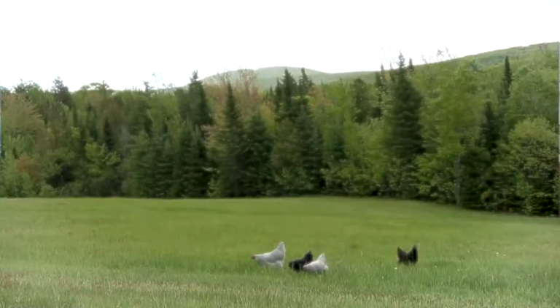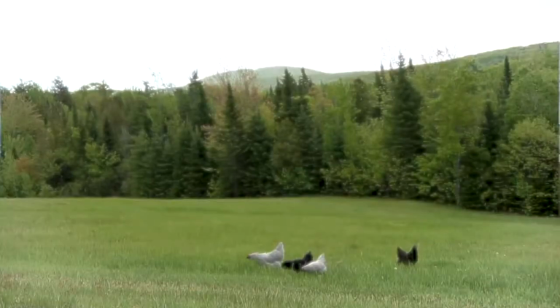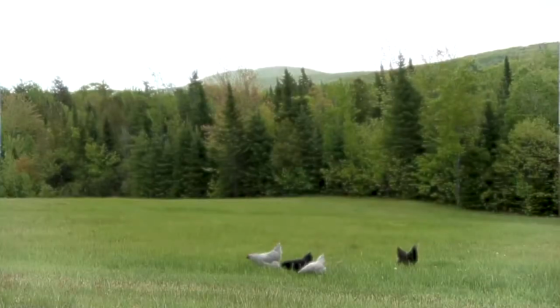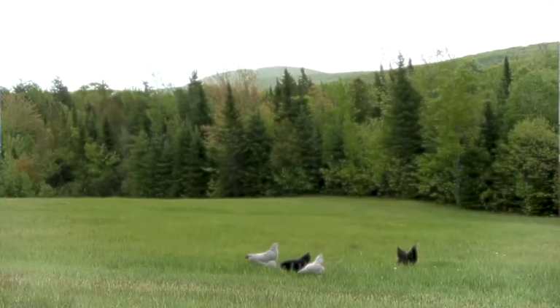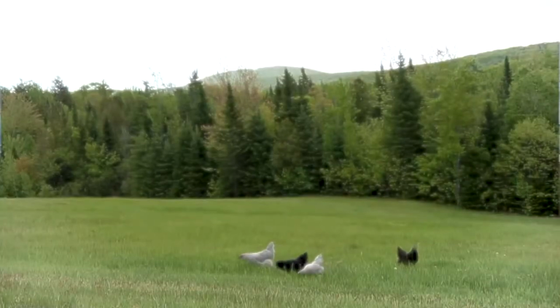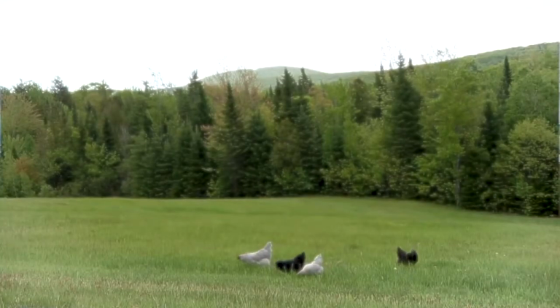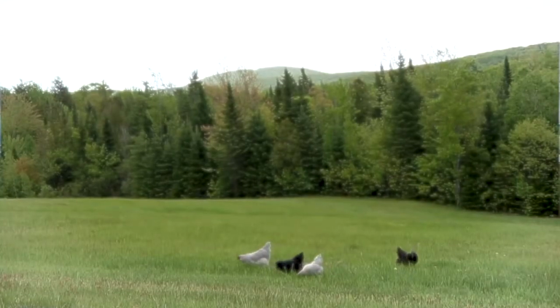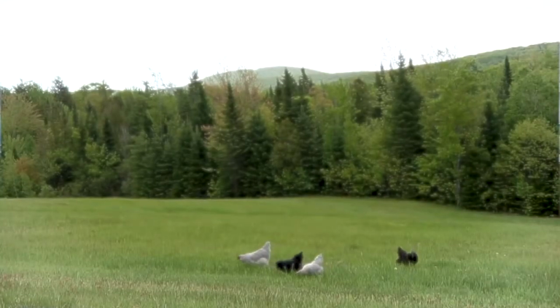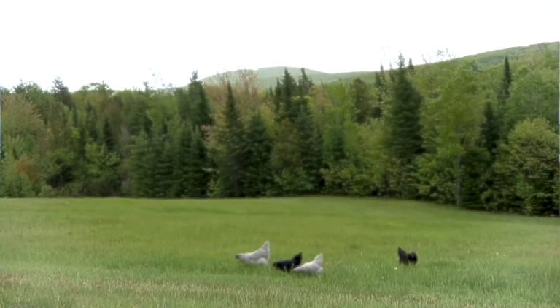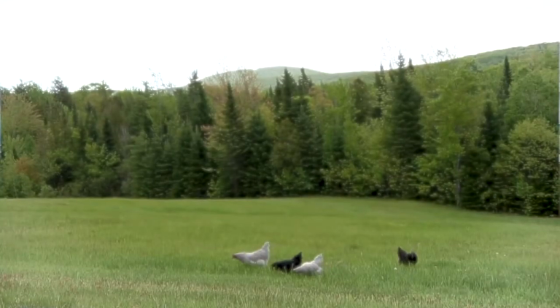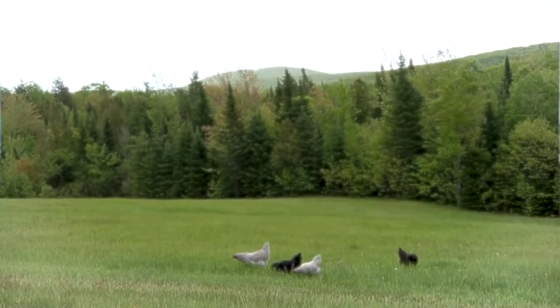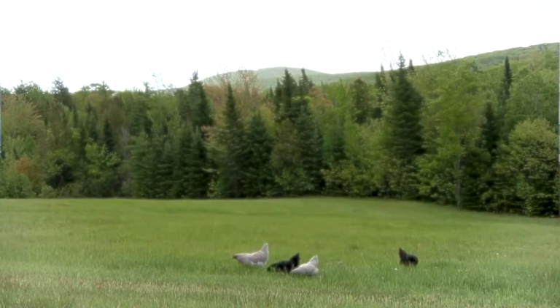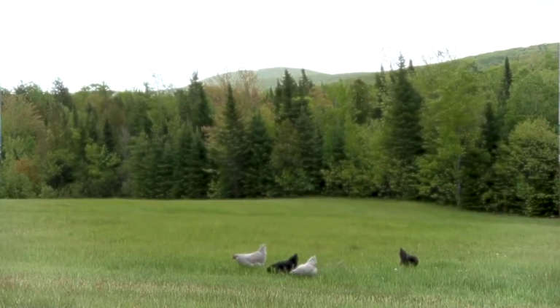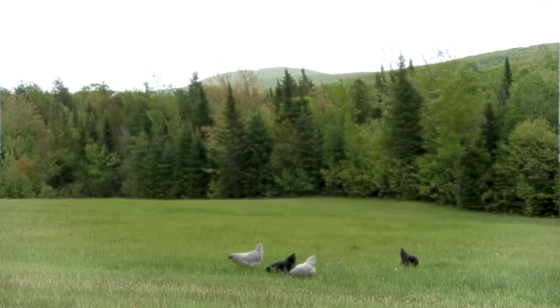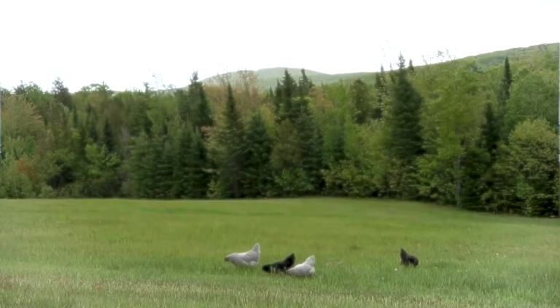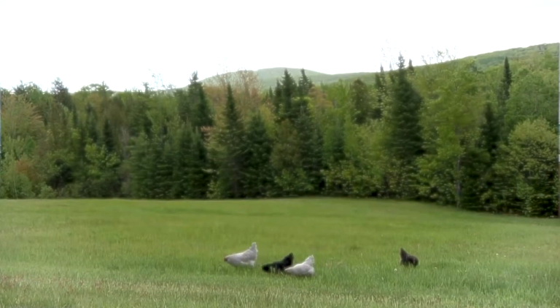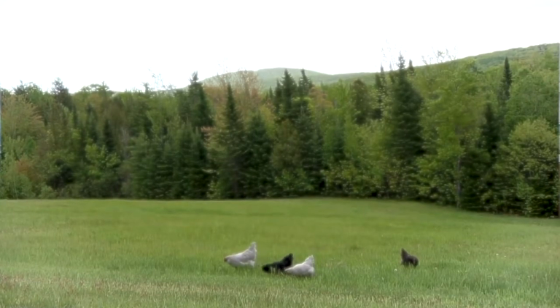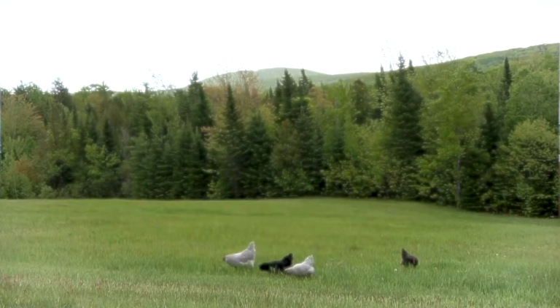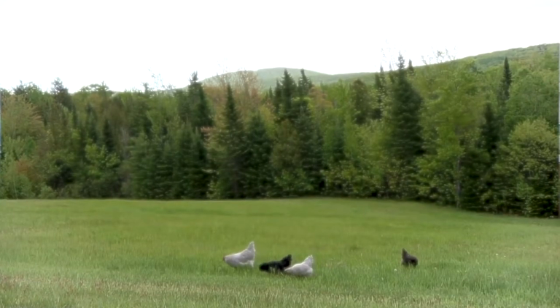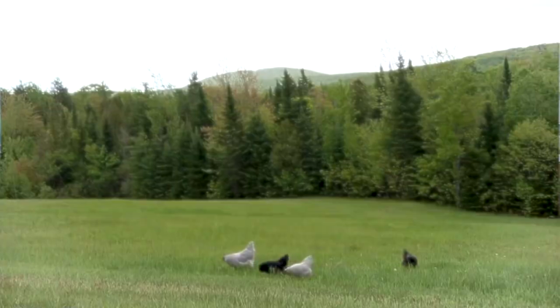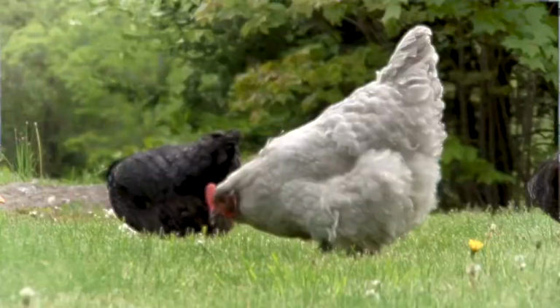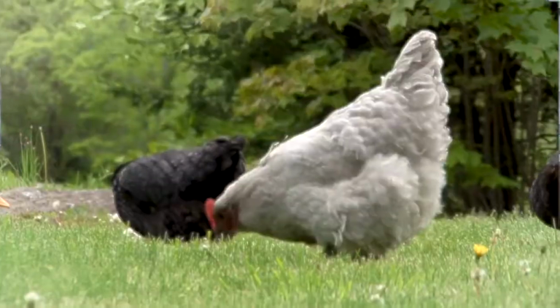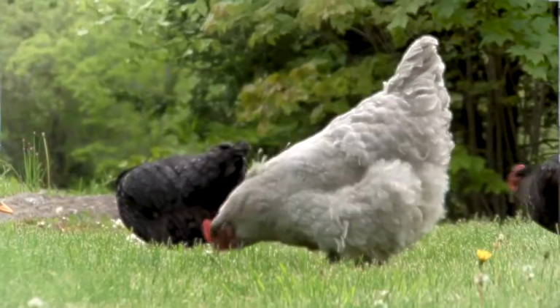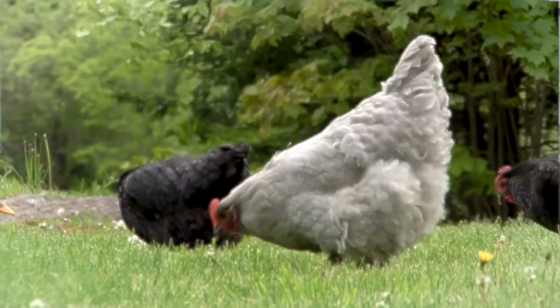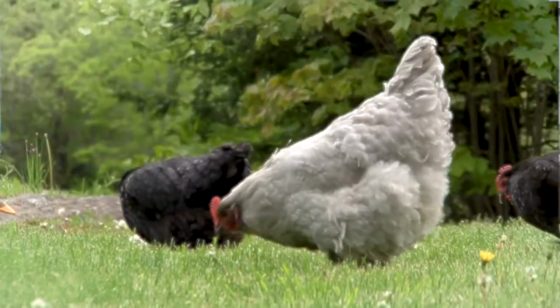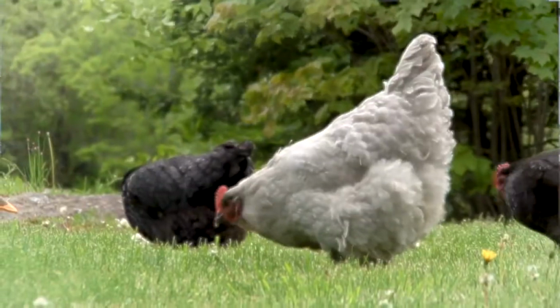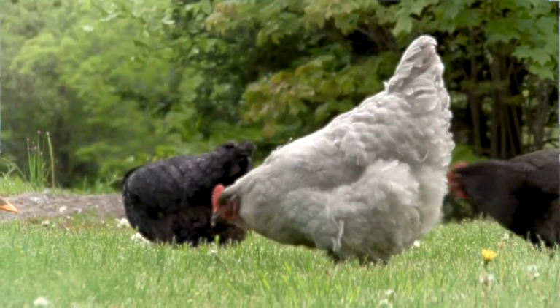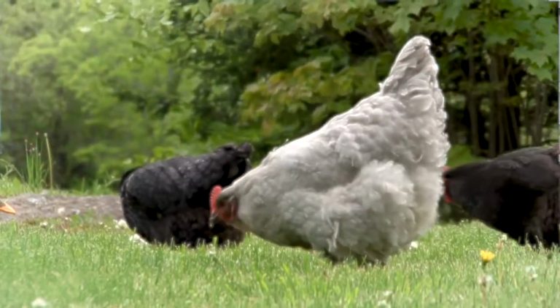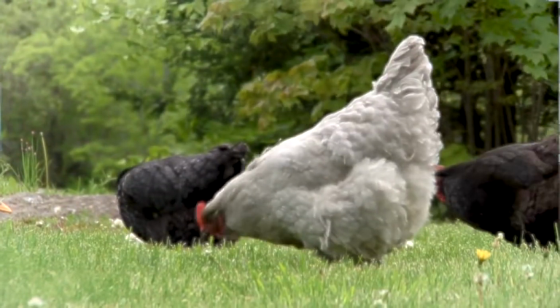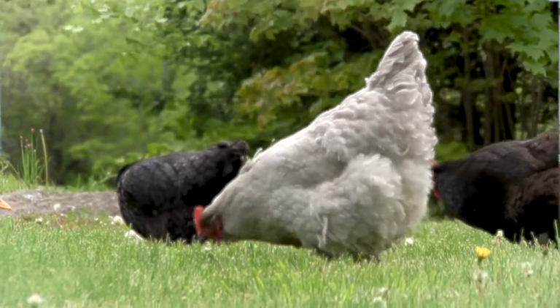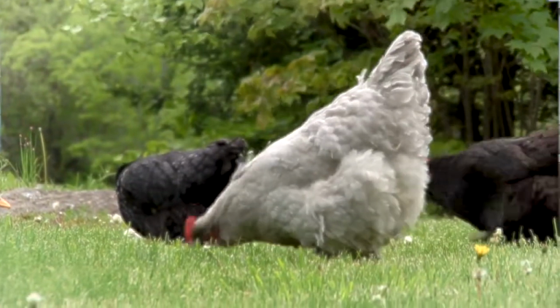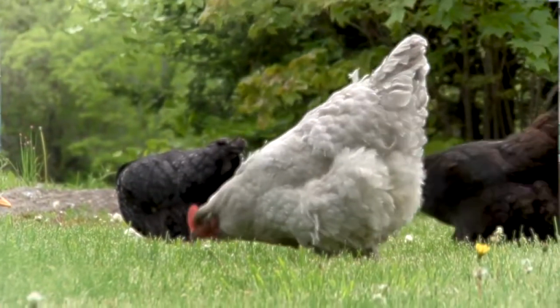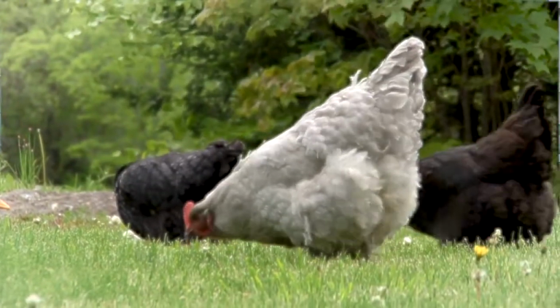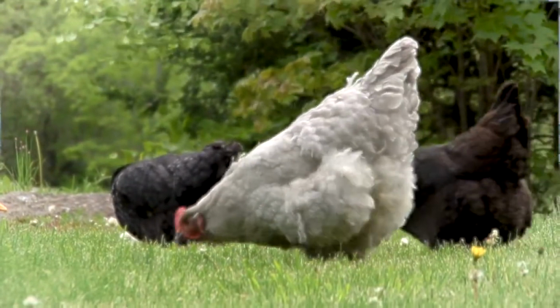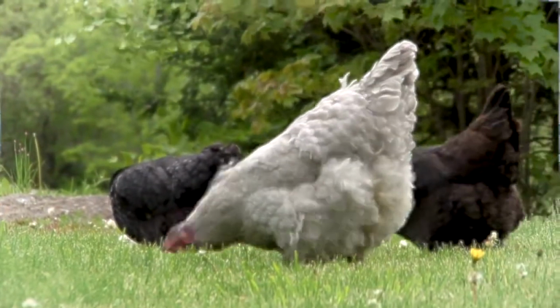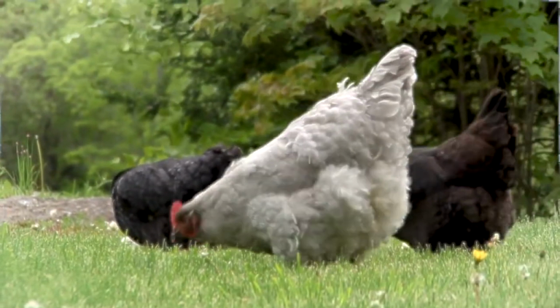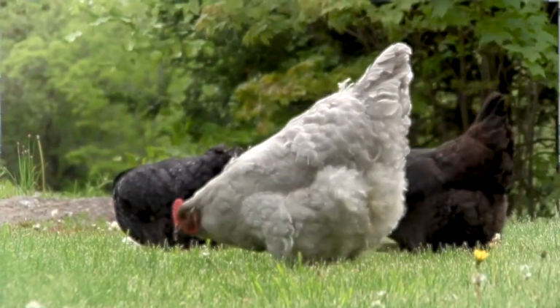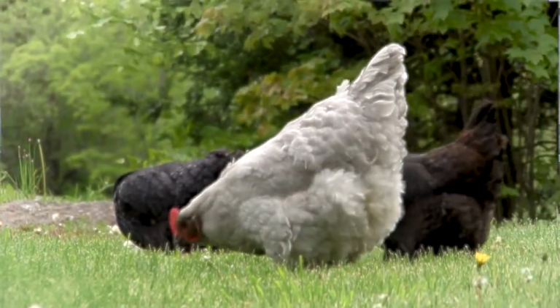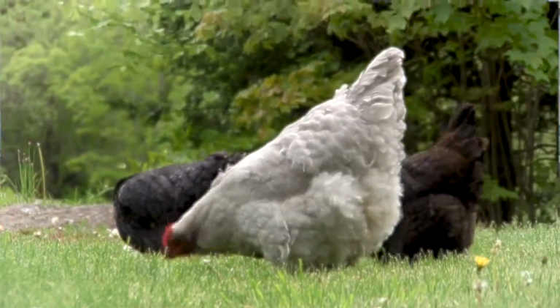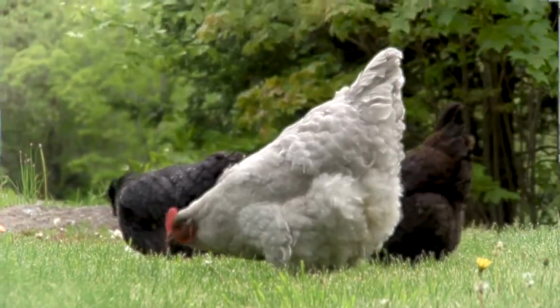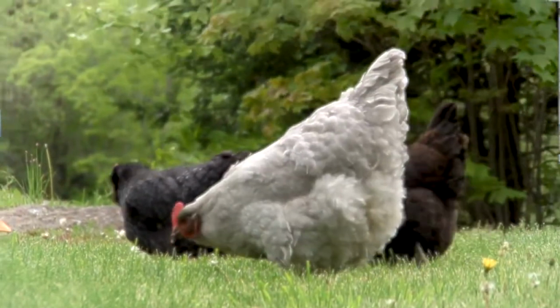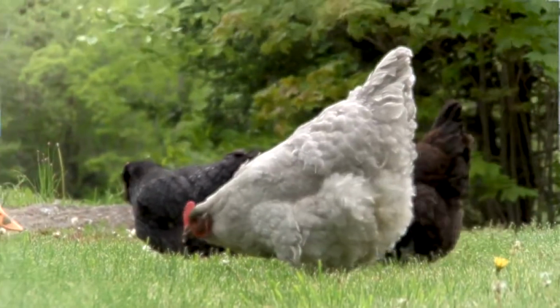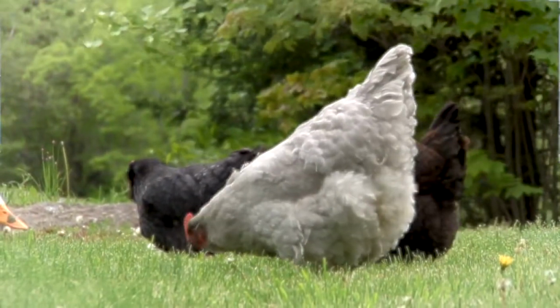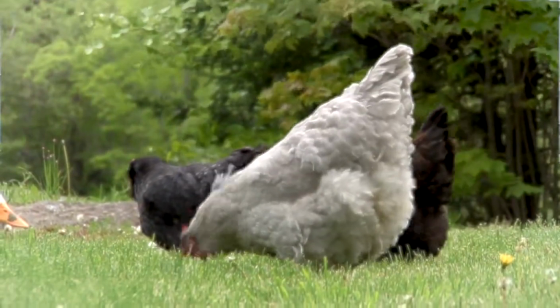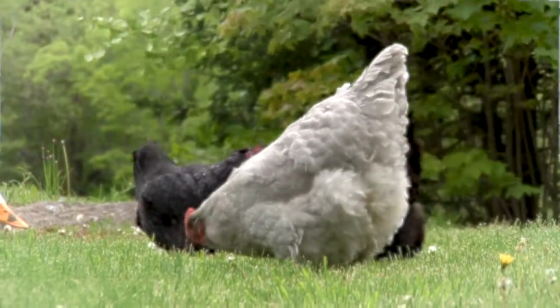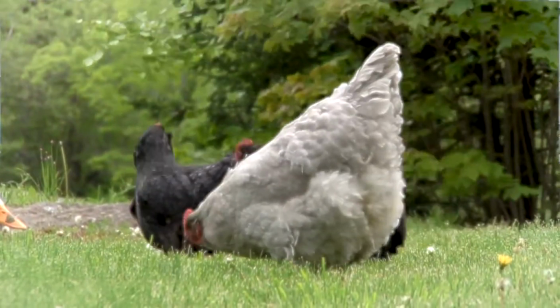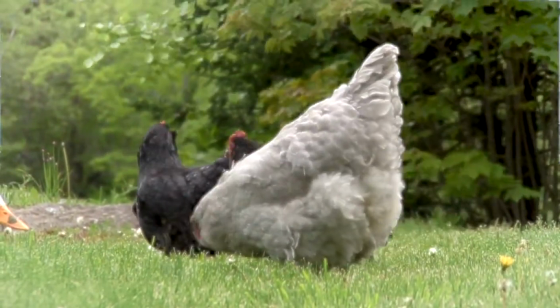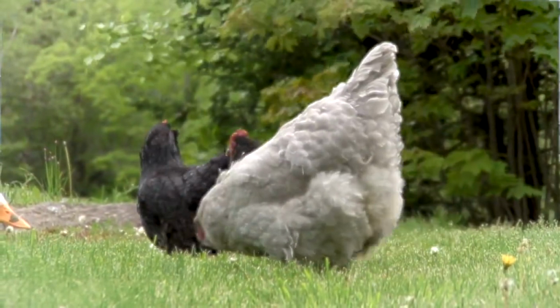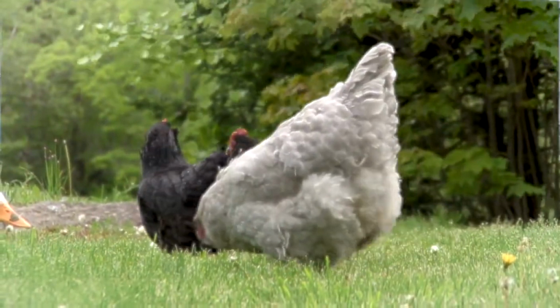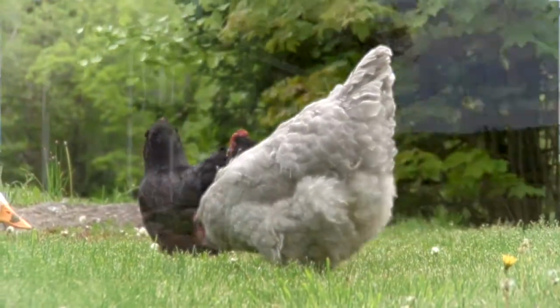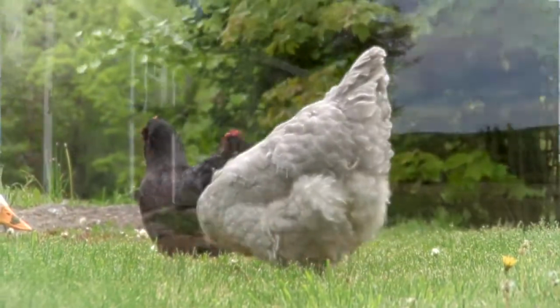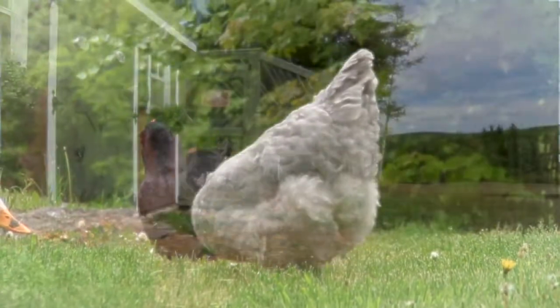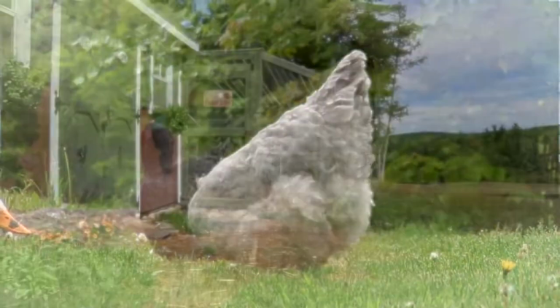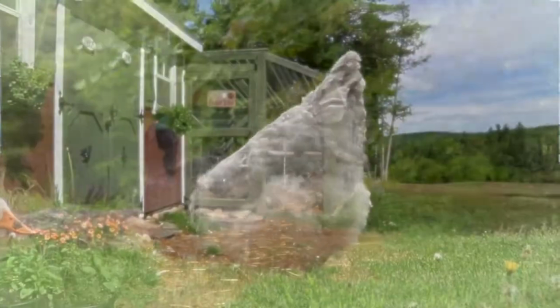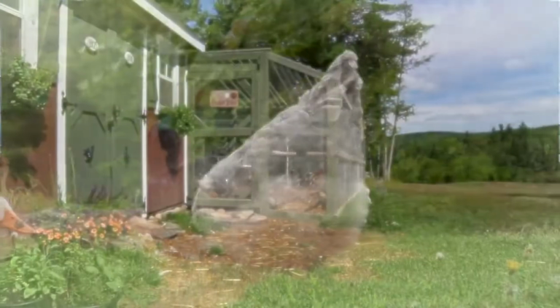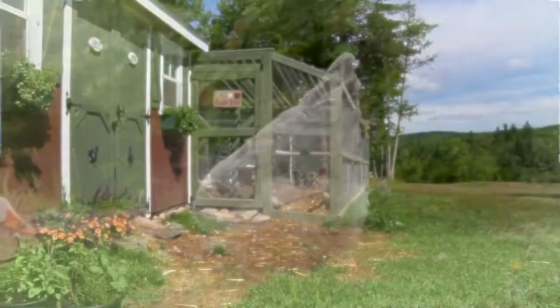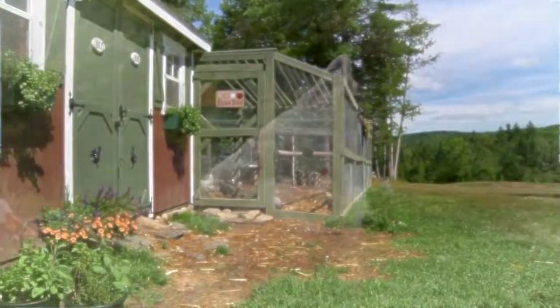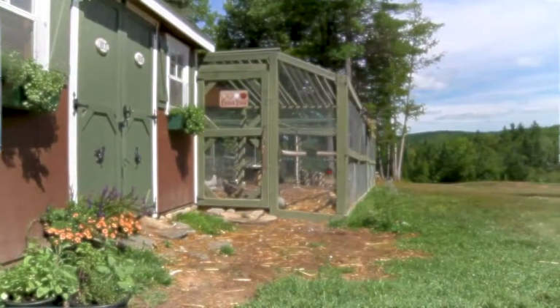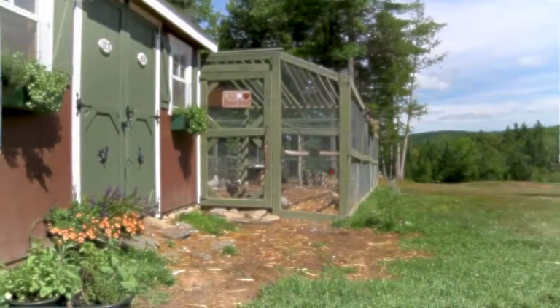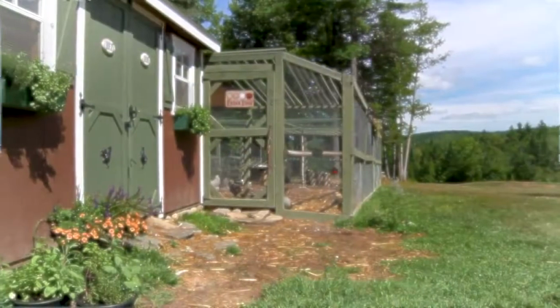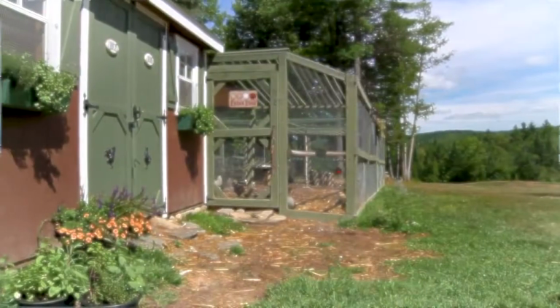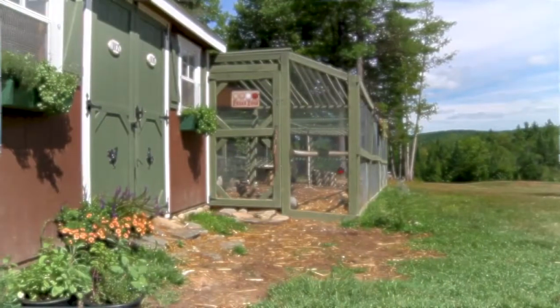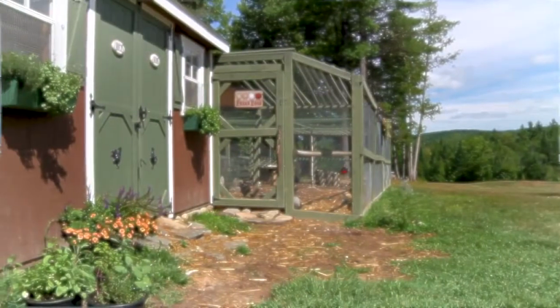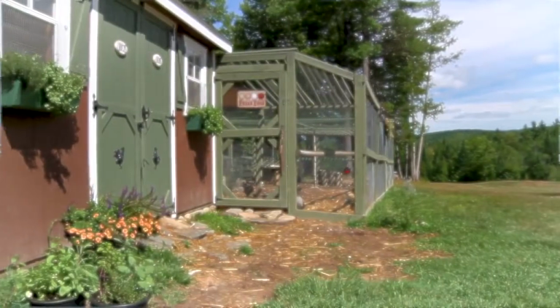One spring day, Violet left her friends in the yard. She had decided it was time to become a mother hen. She headed back to the coop.